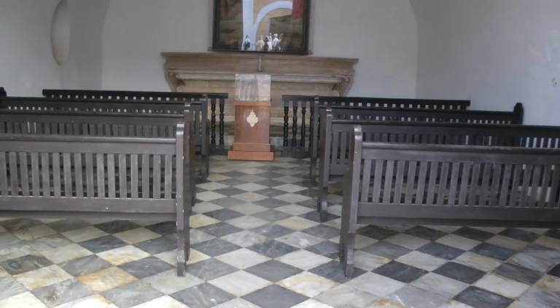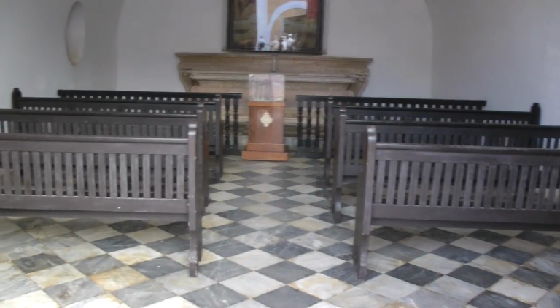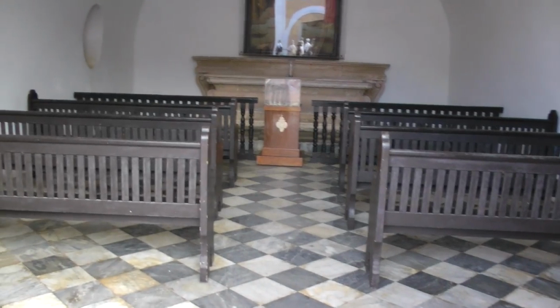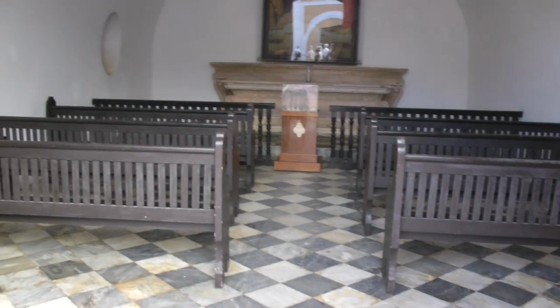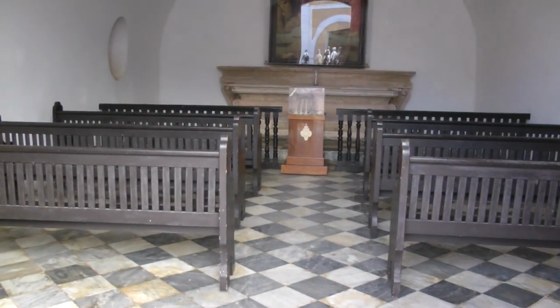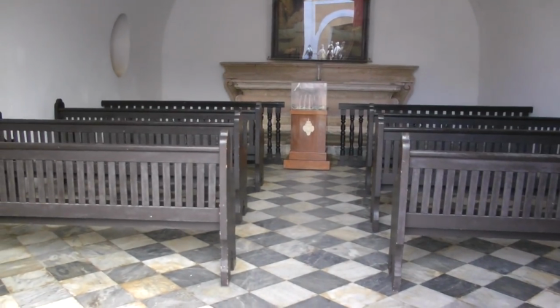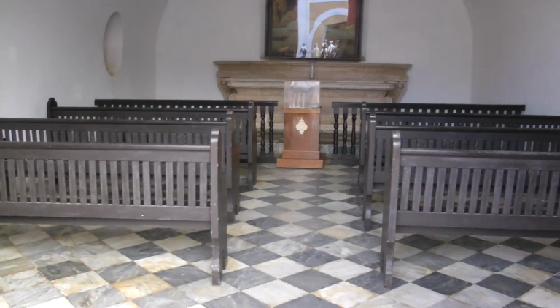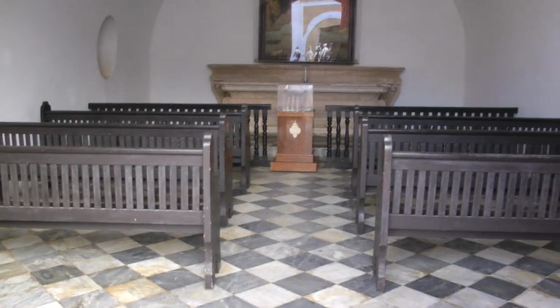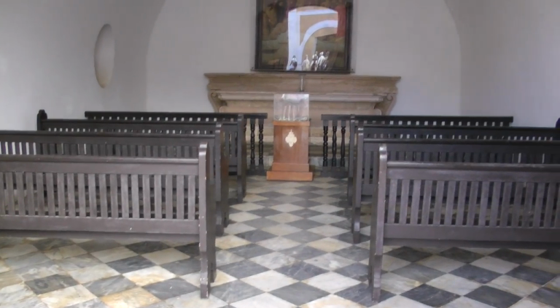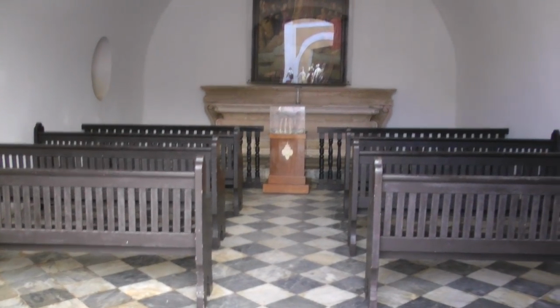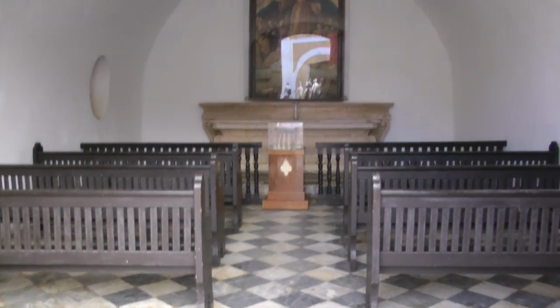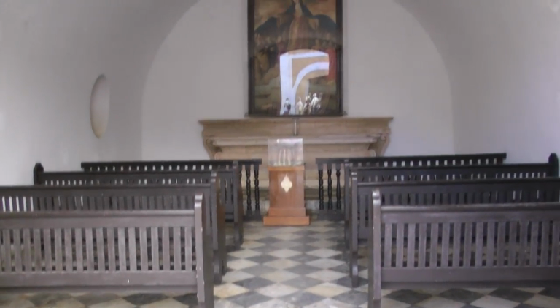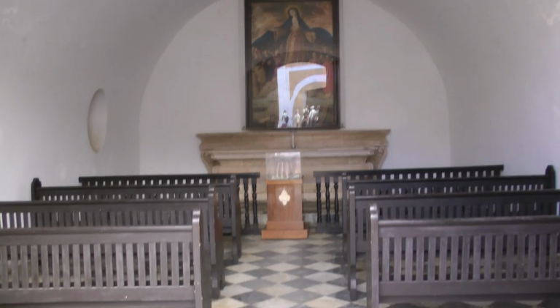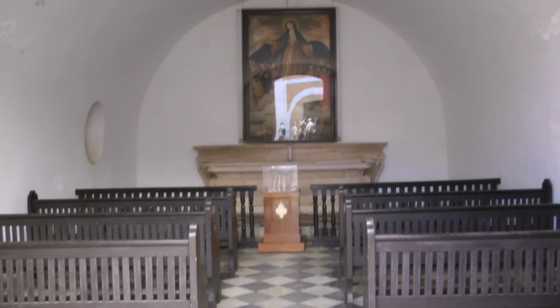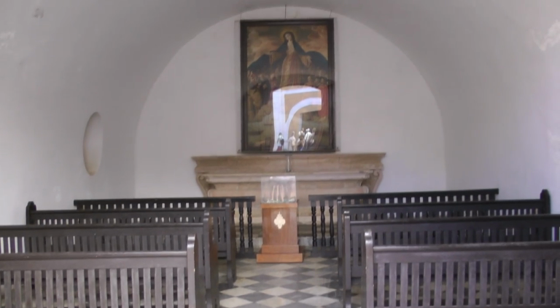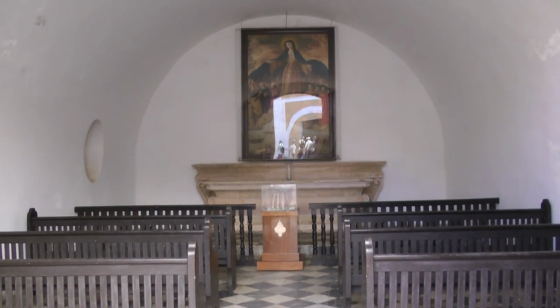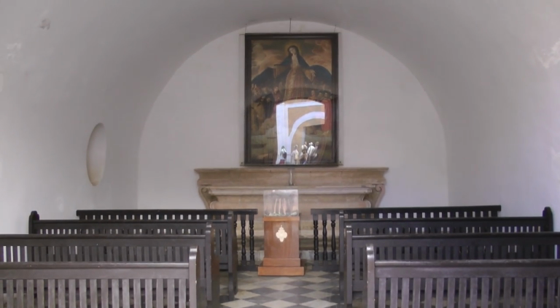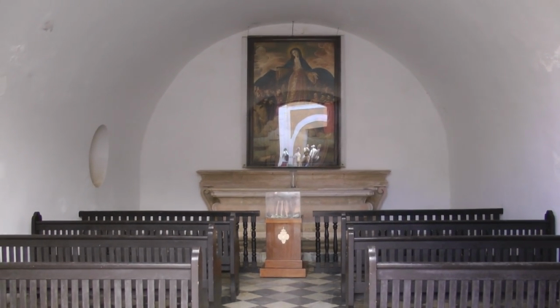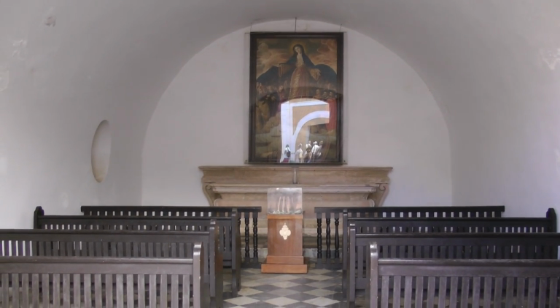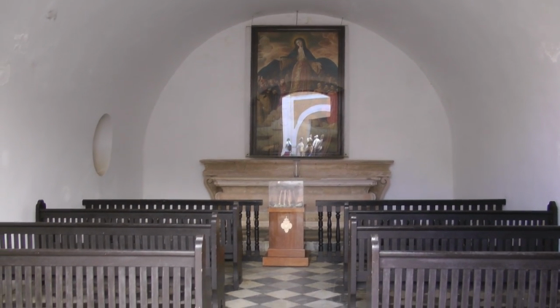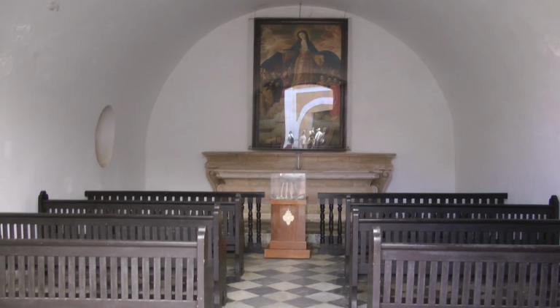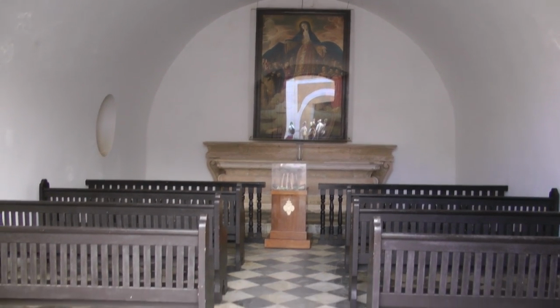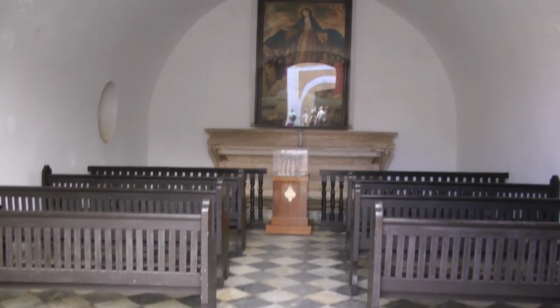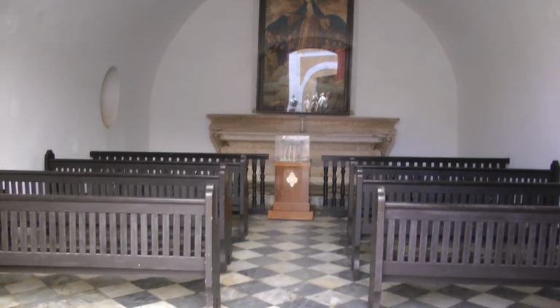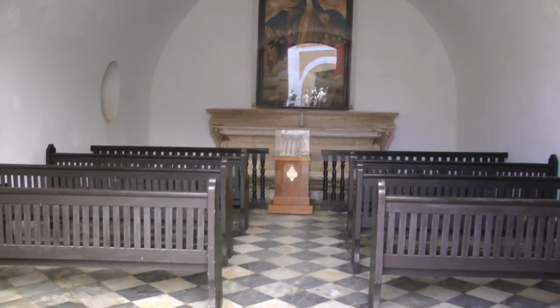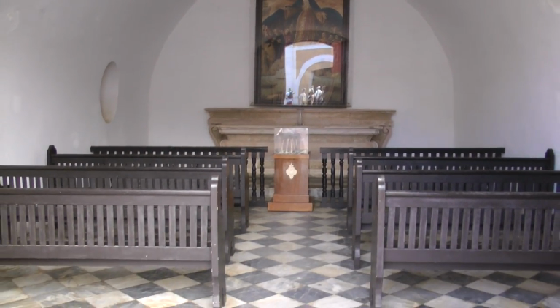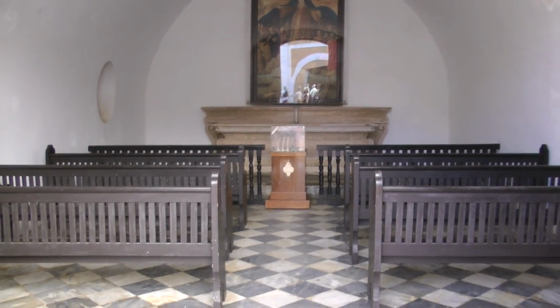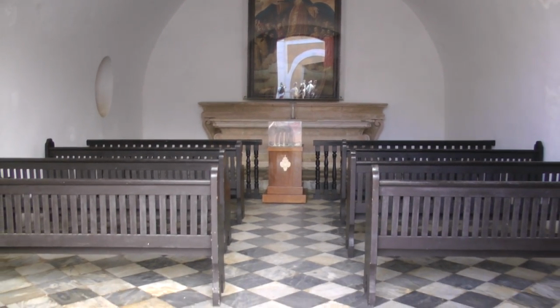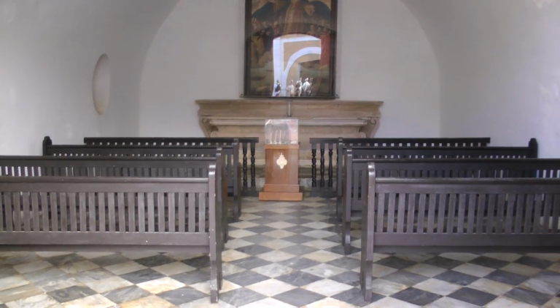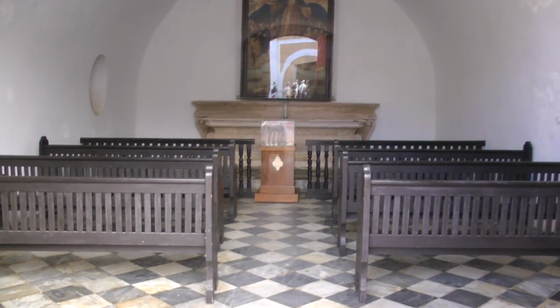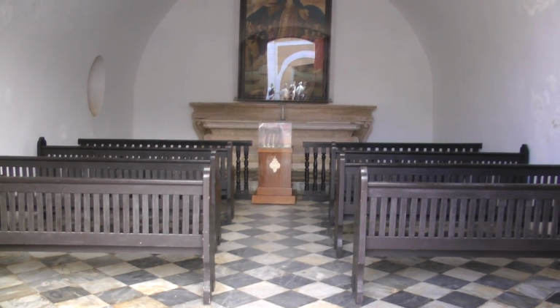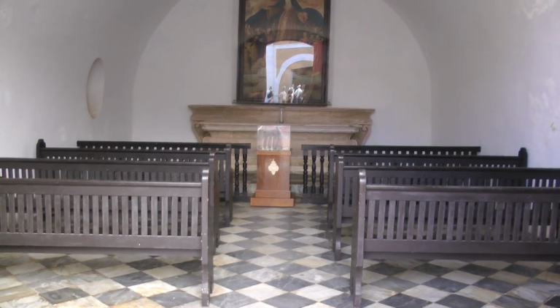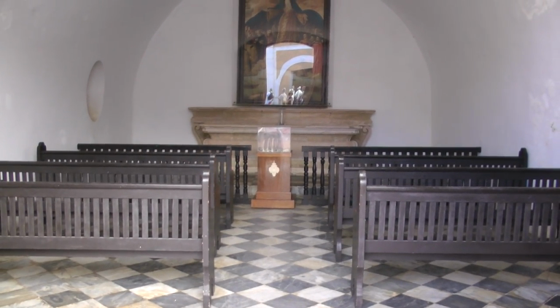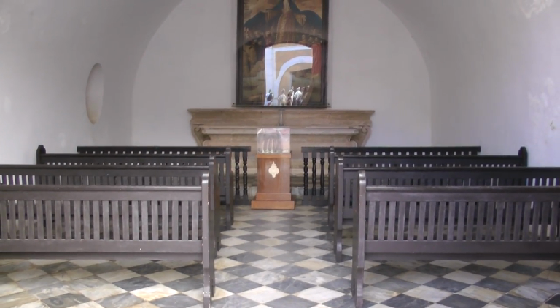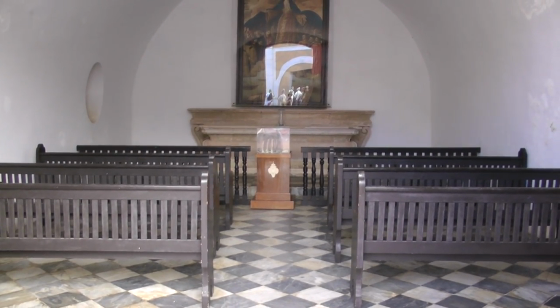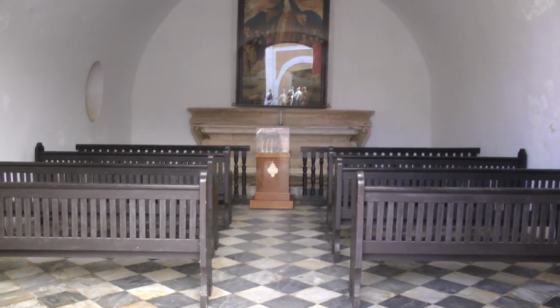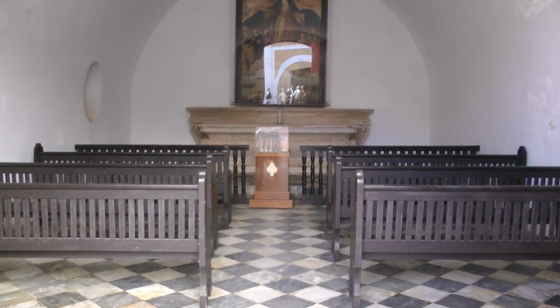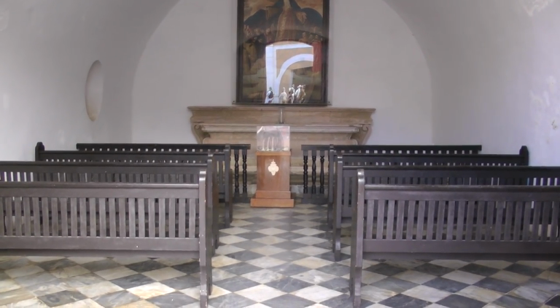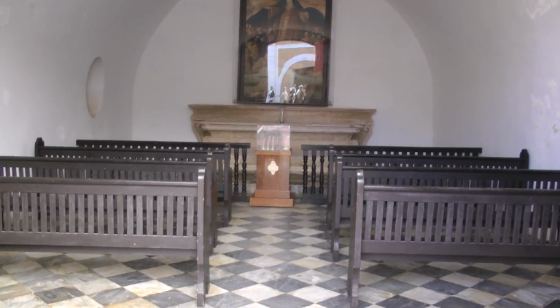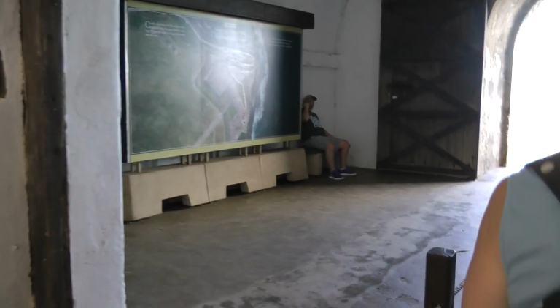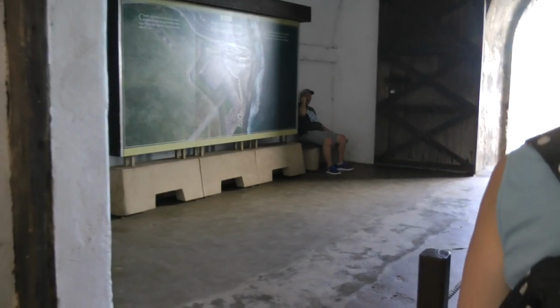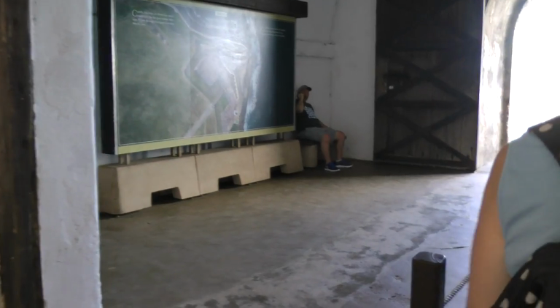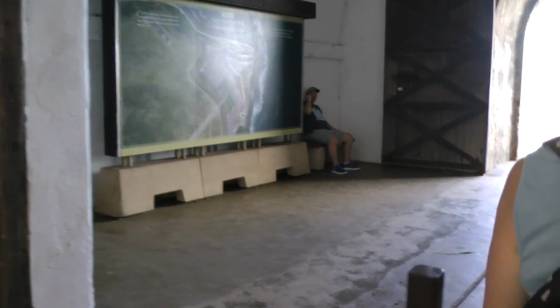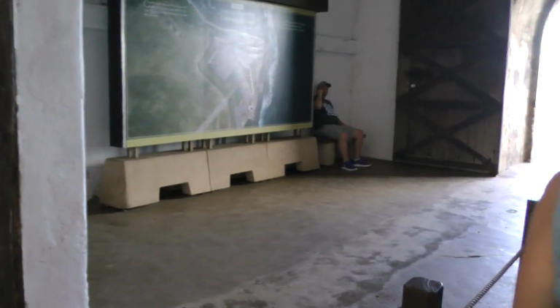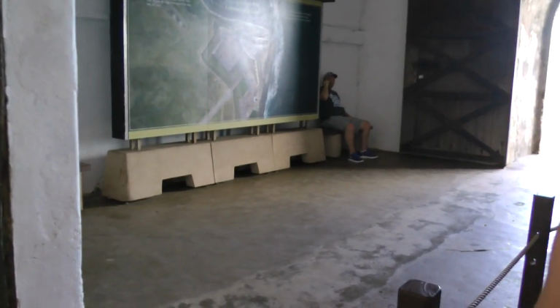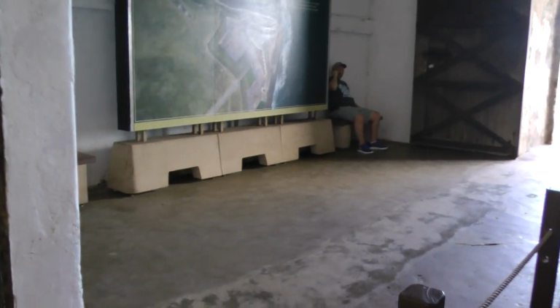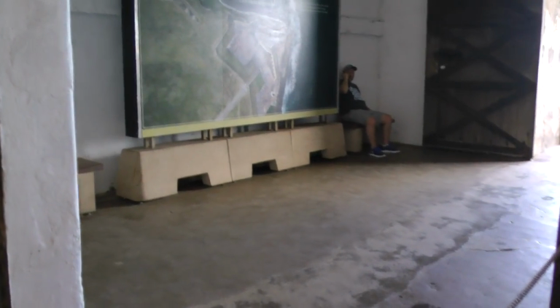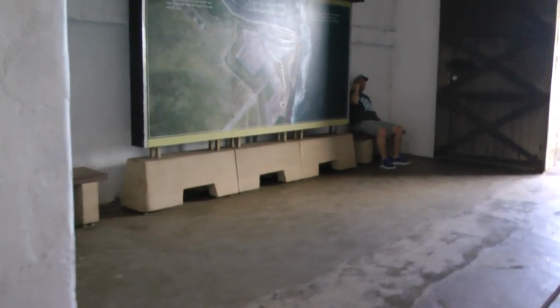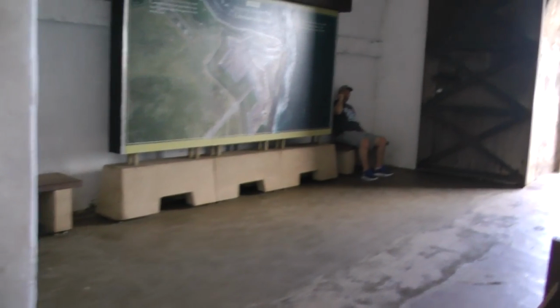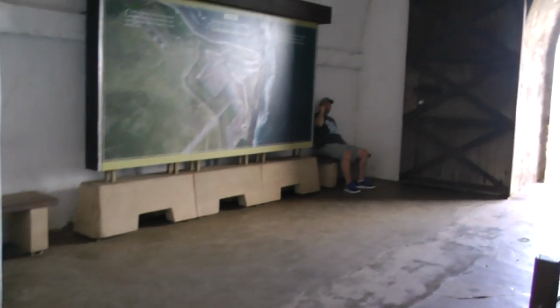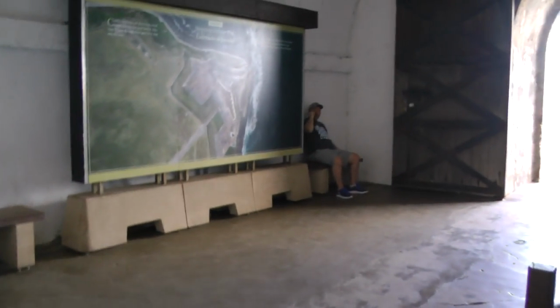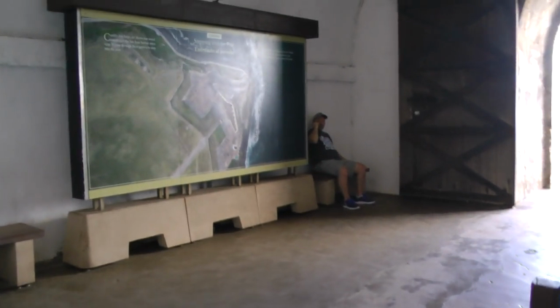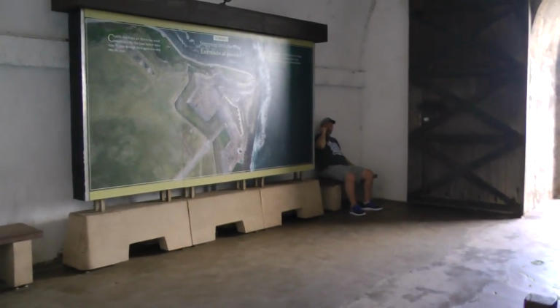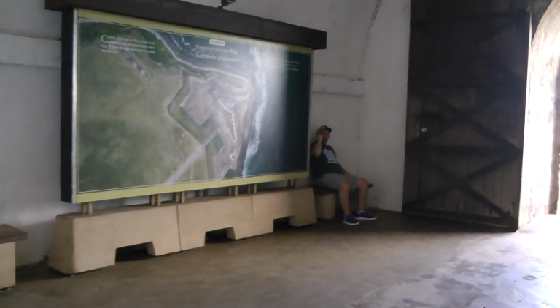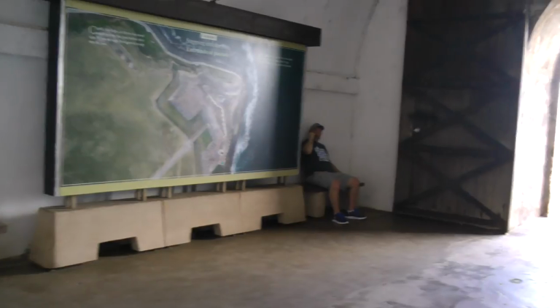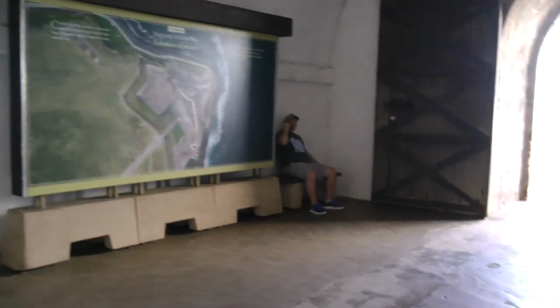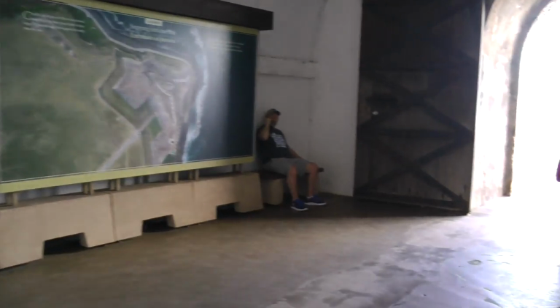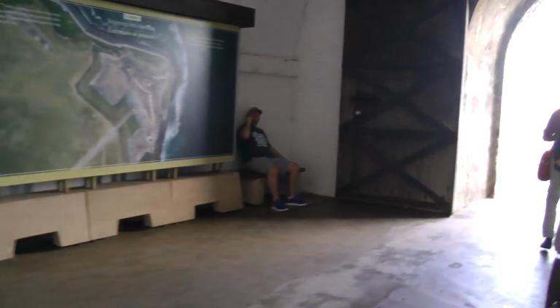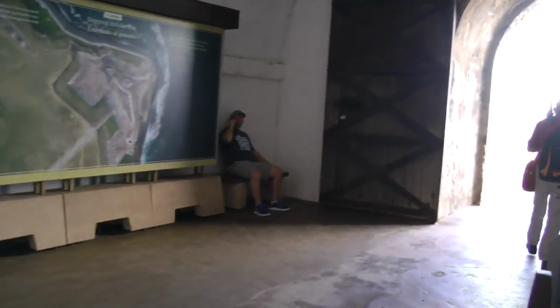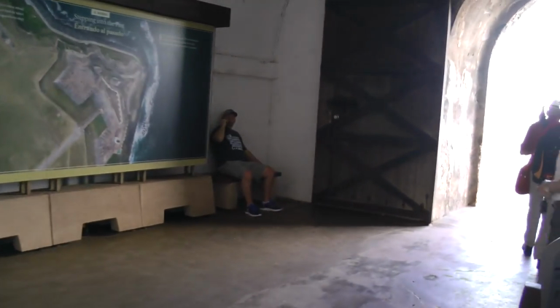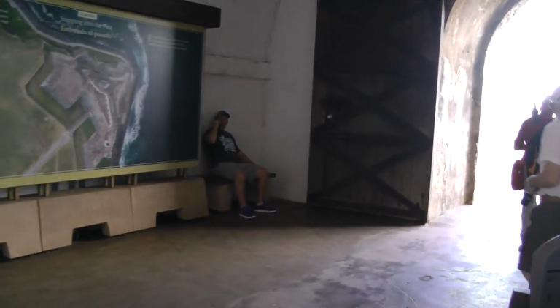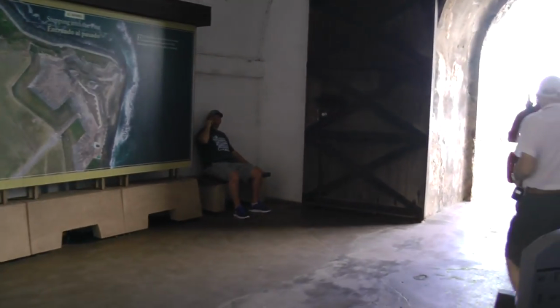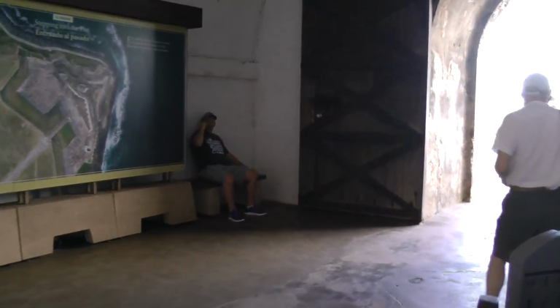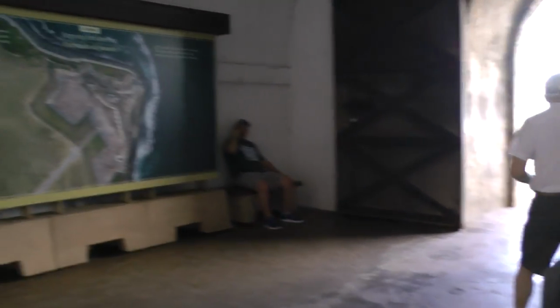This is the chapel. This is the entrance.